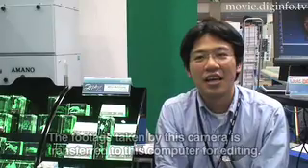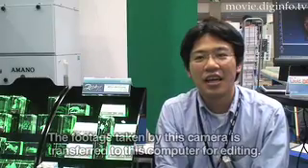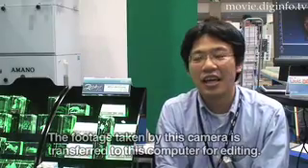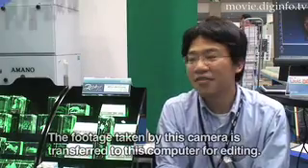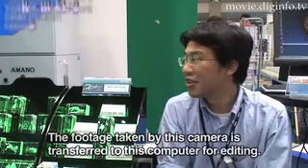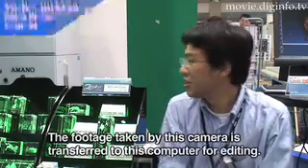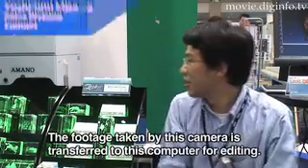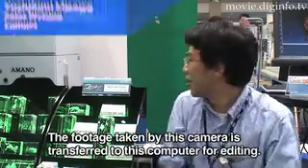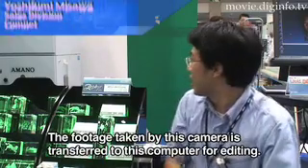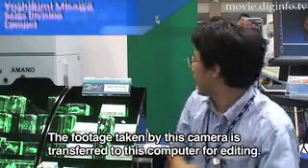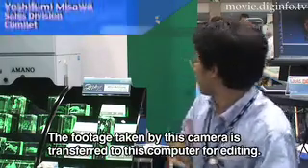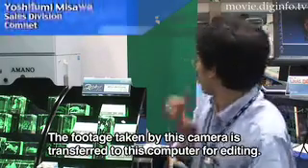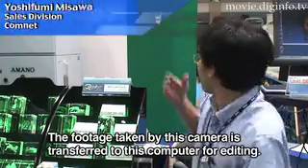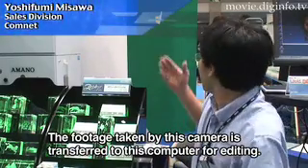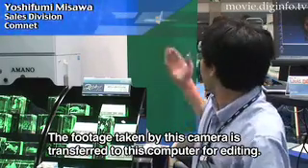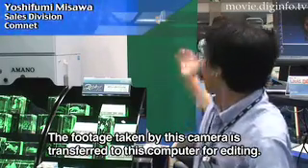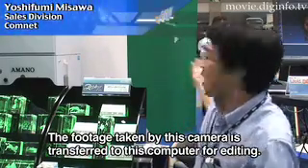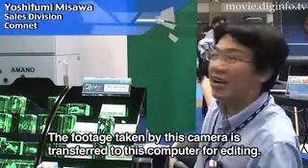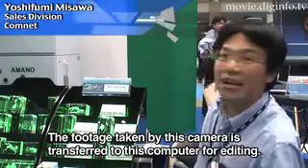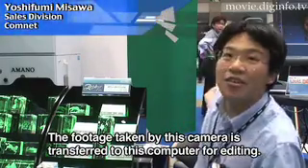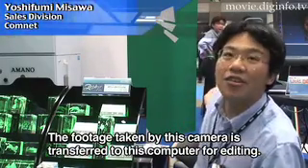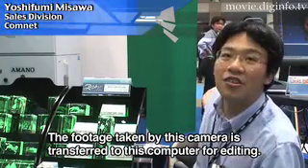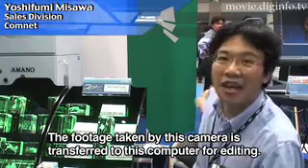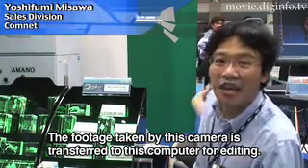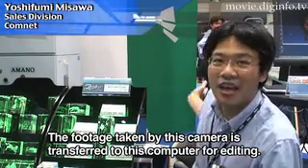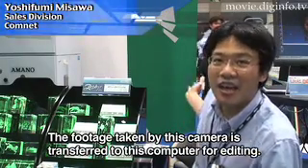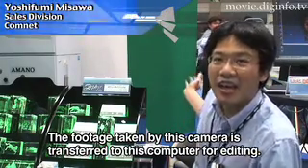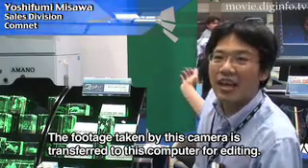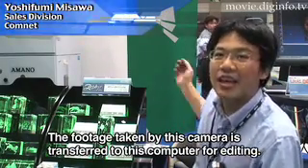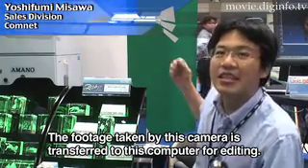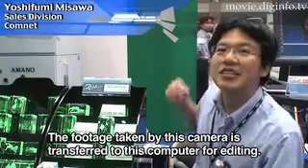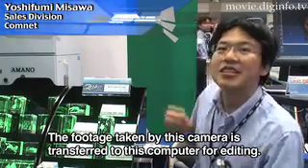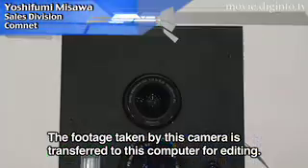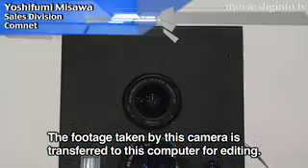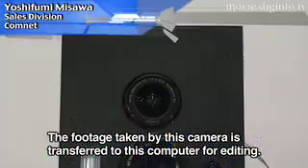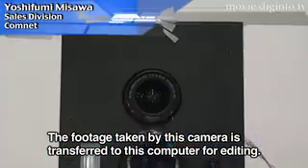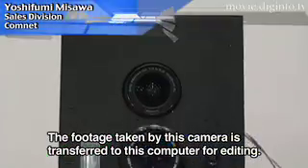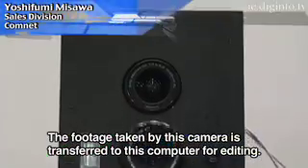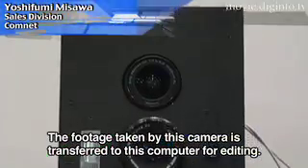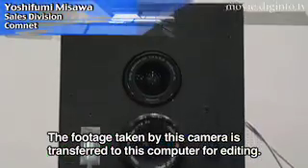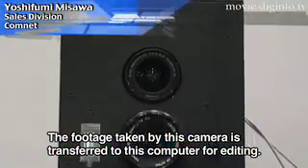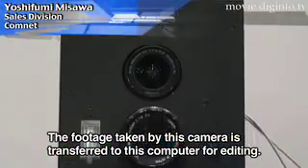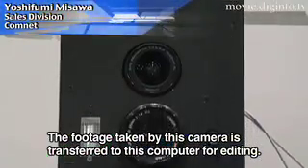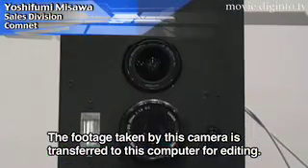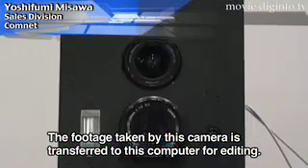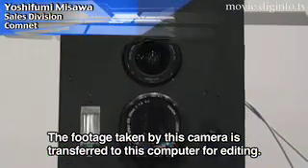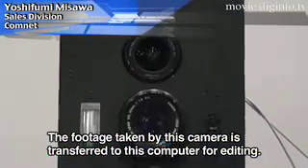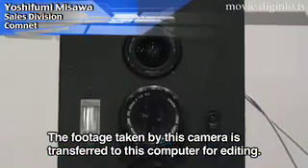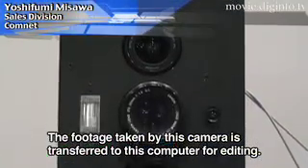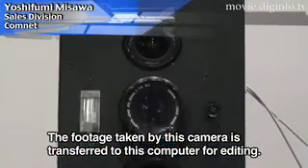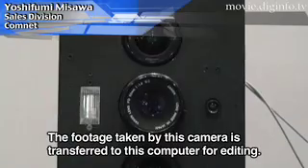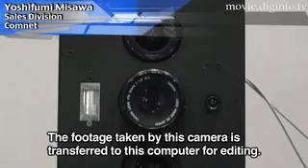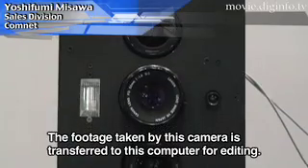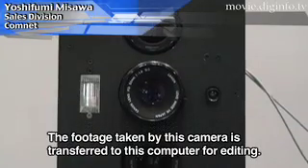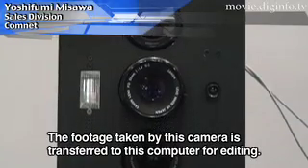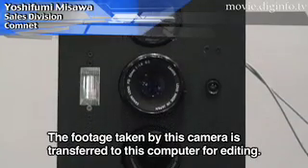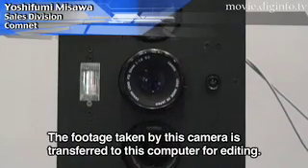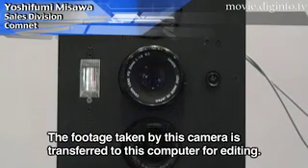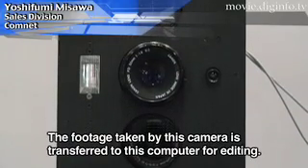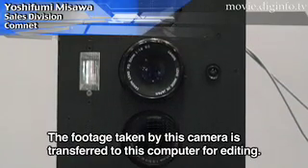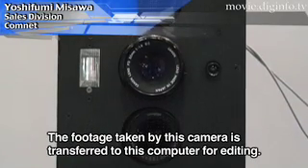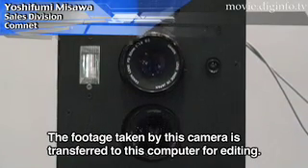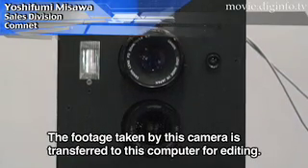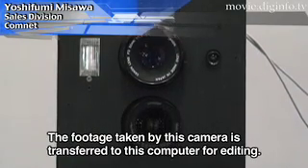We've got a picture of the camera, and we've got a picture of the data from the computer.